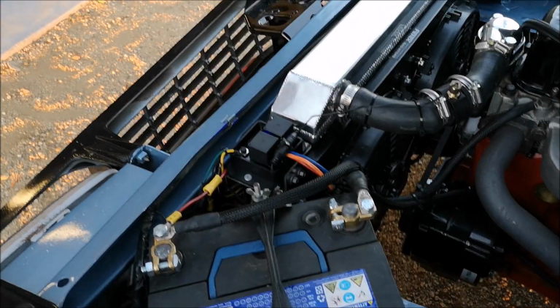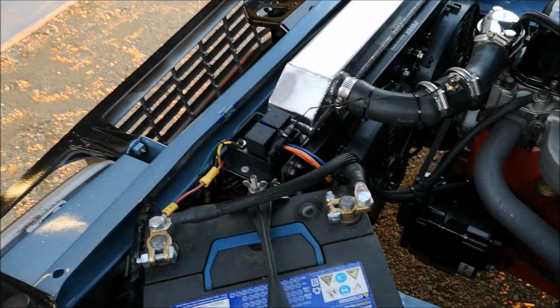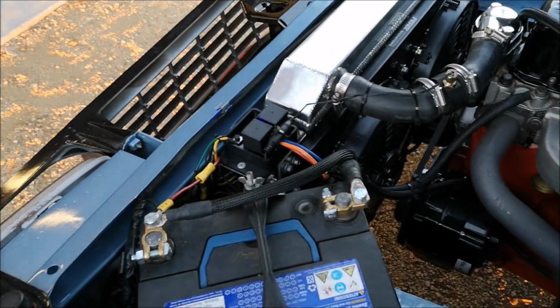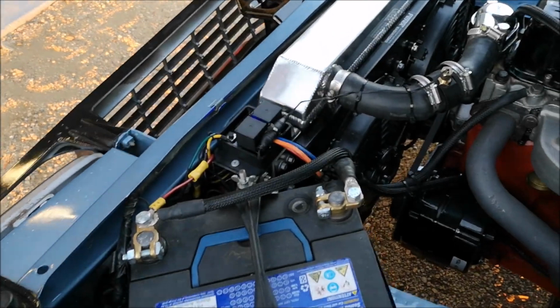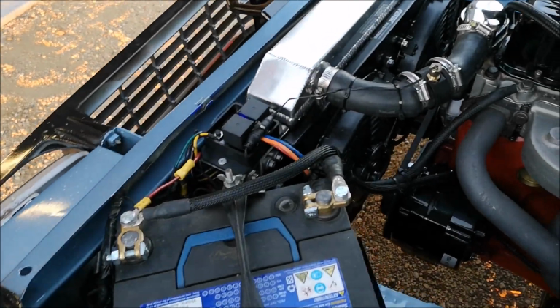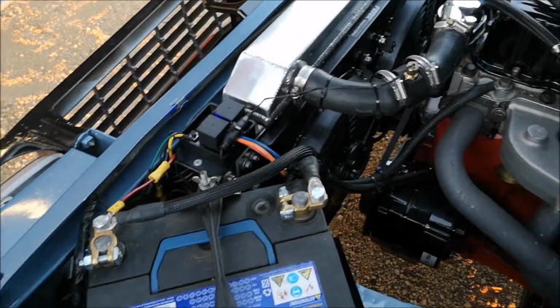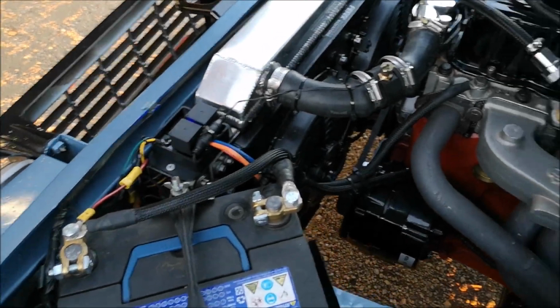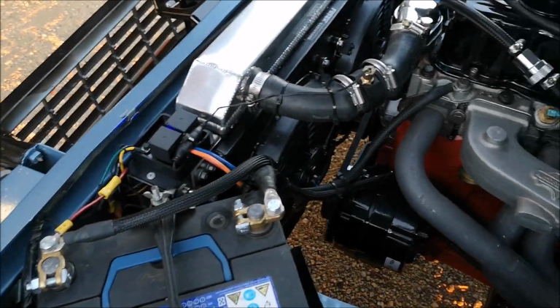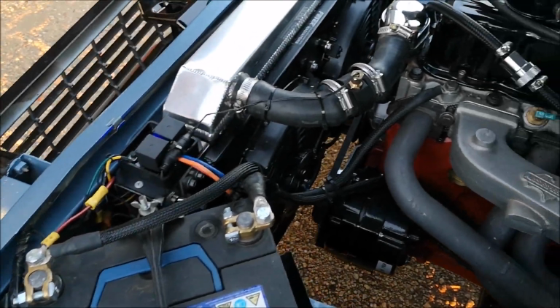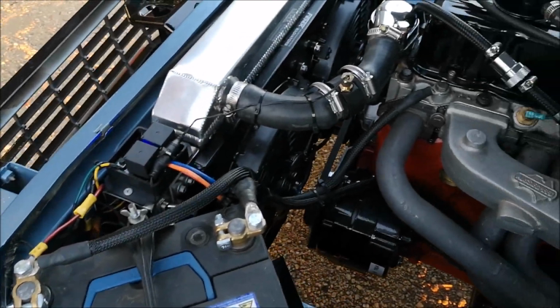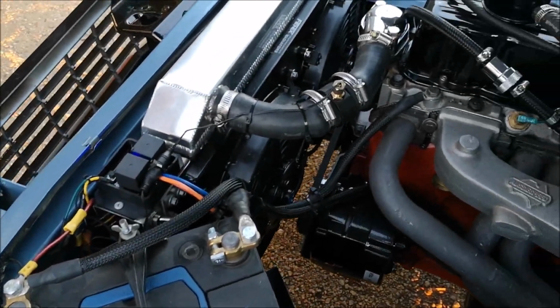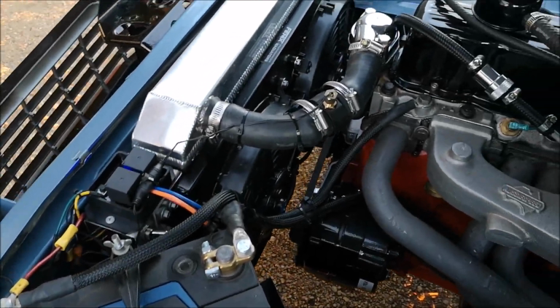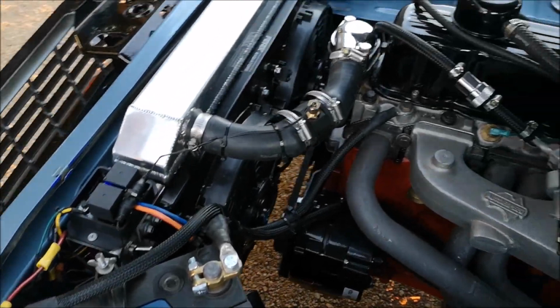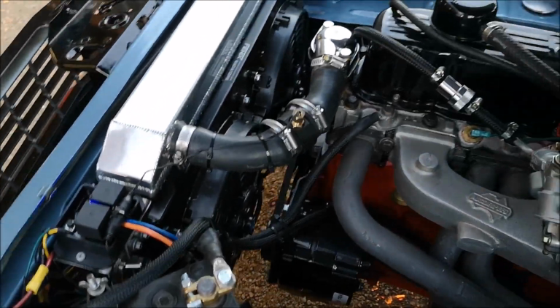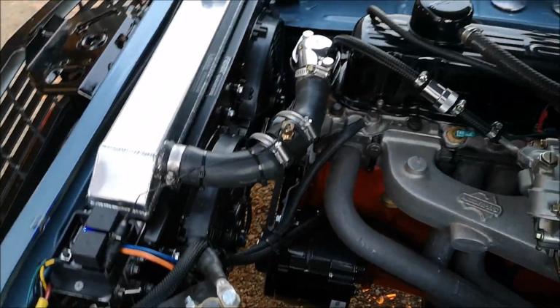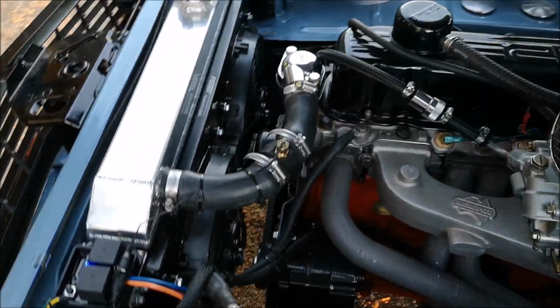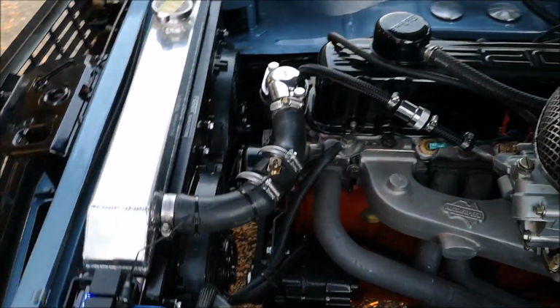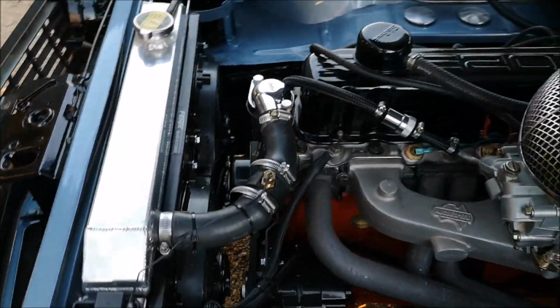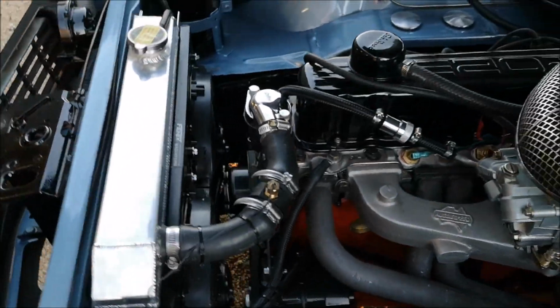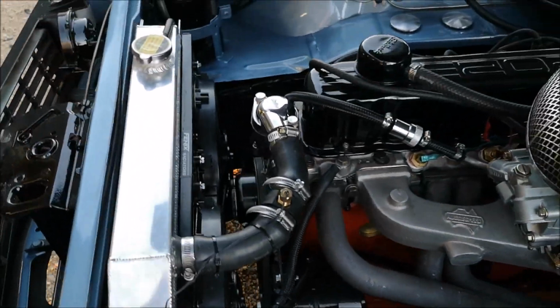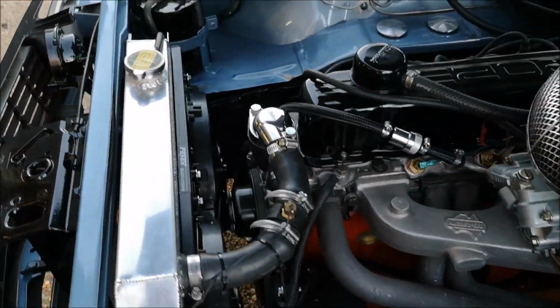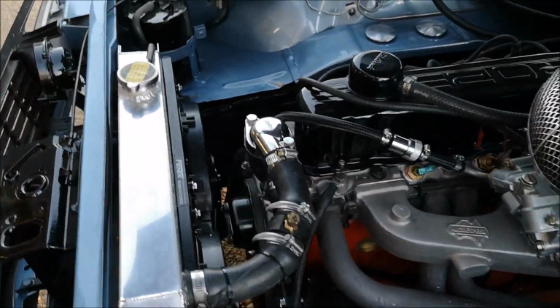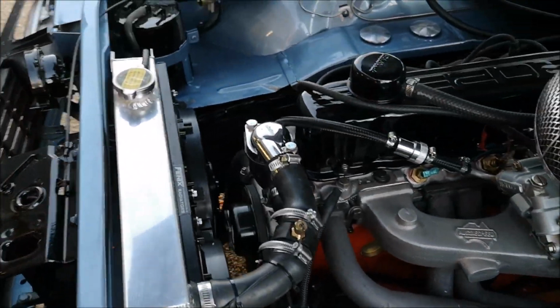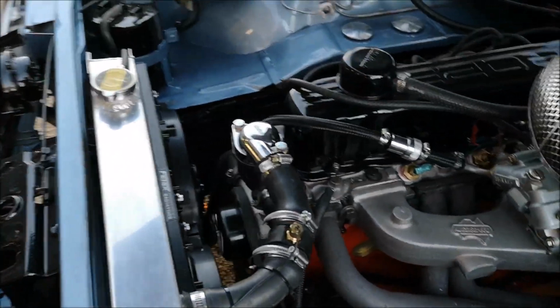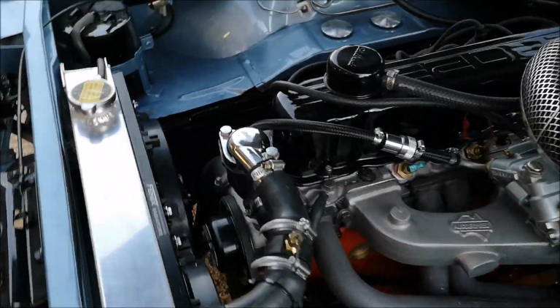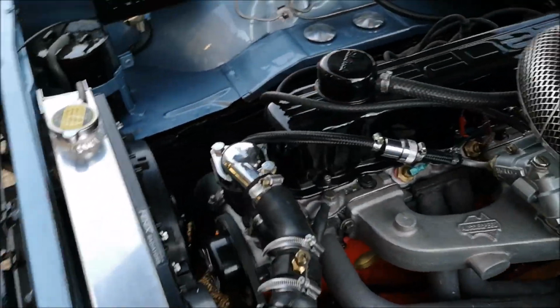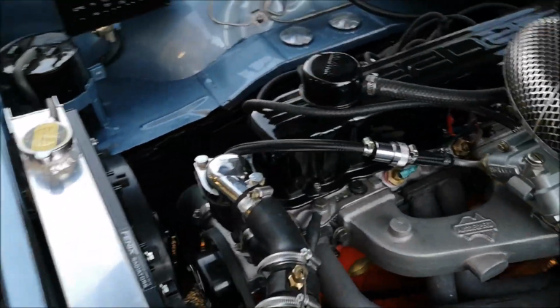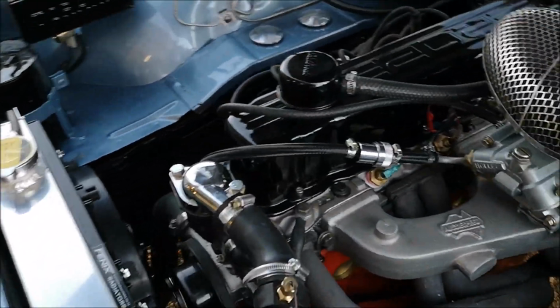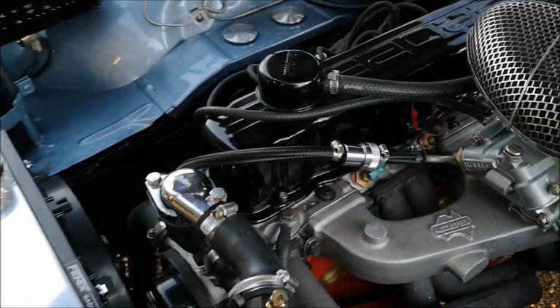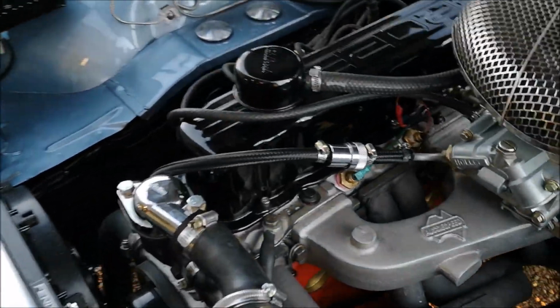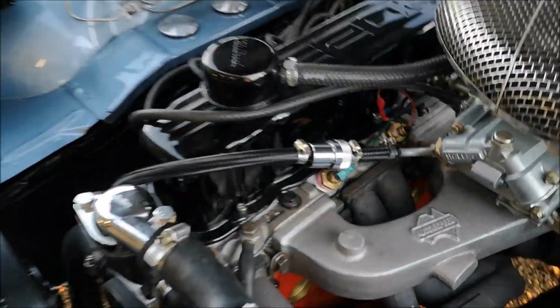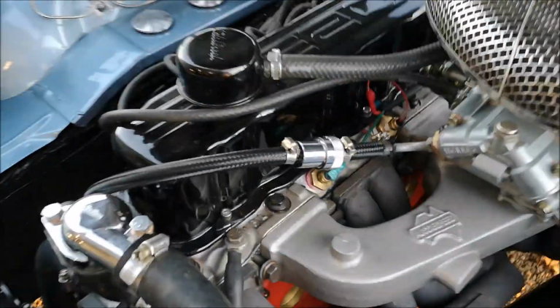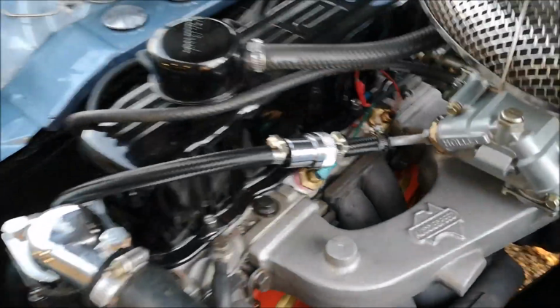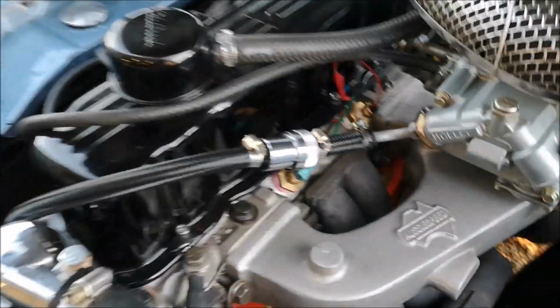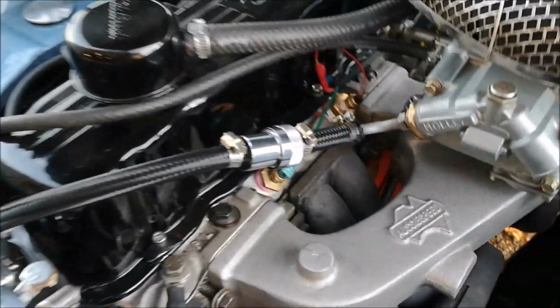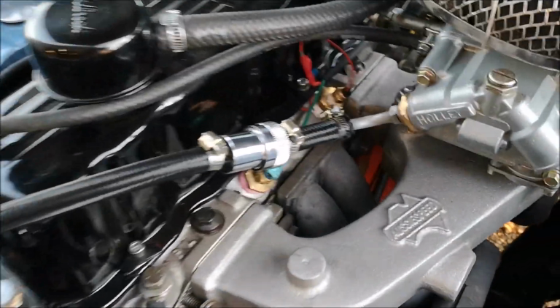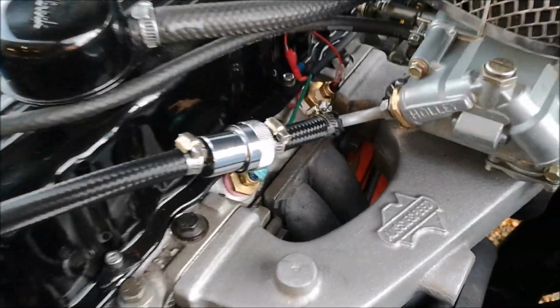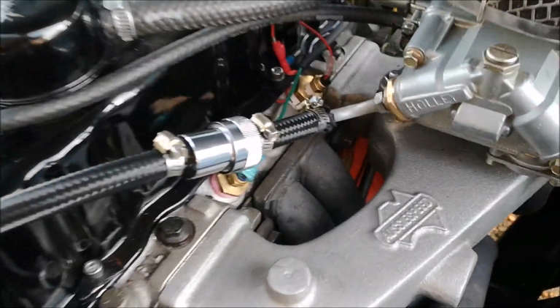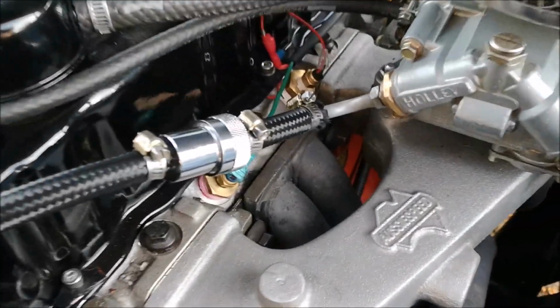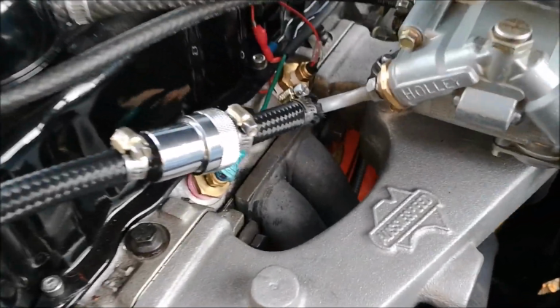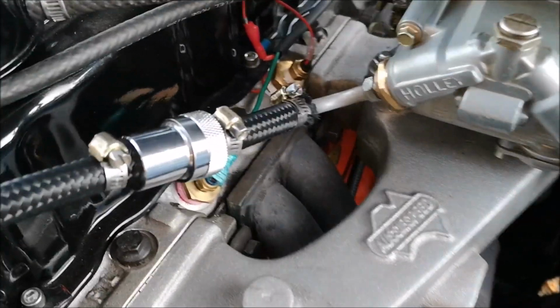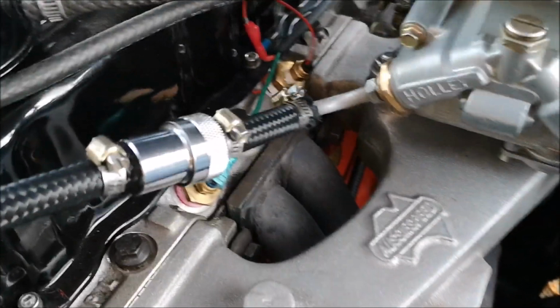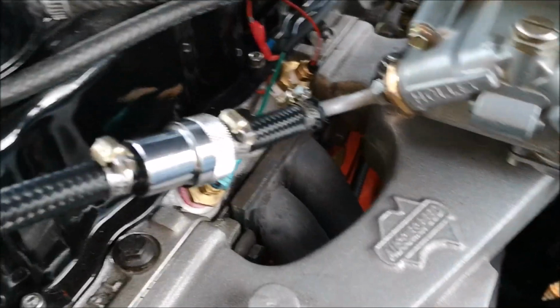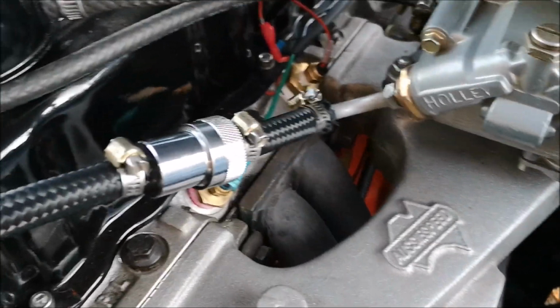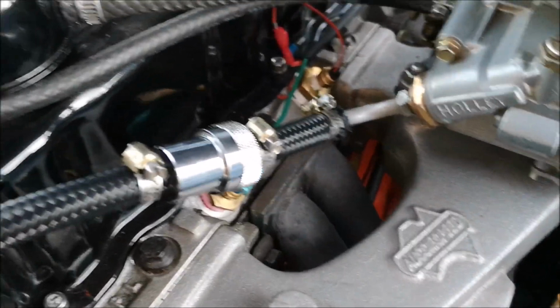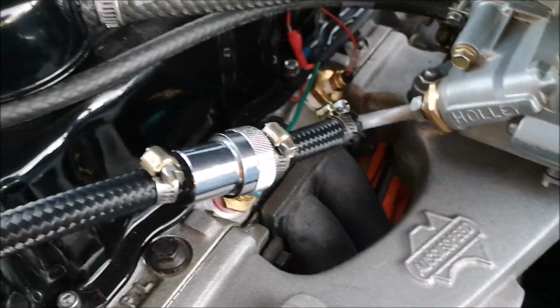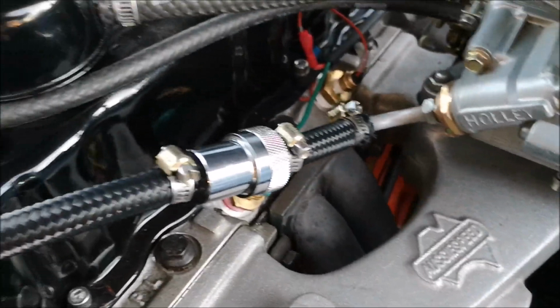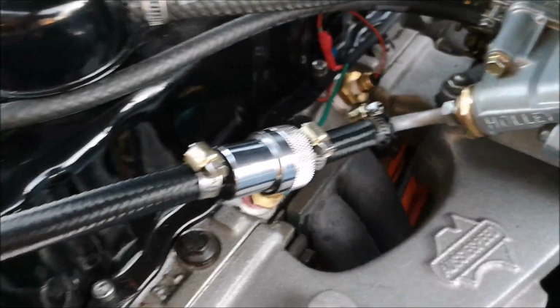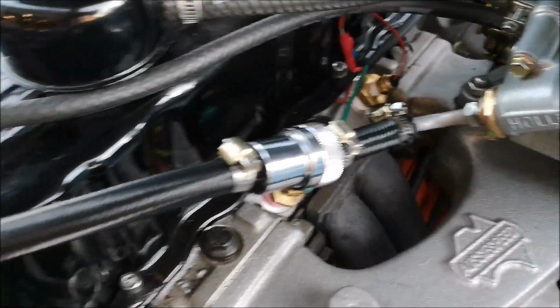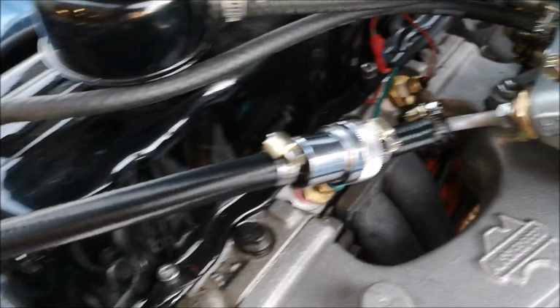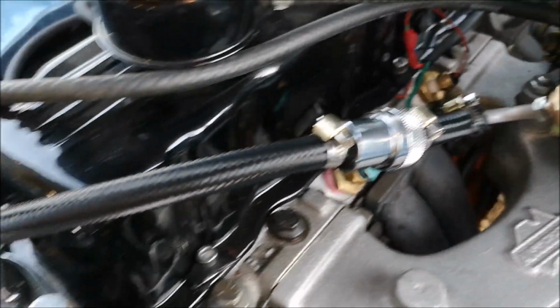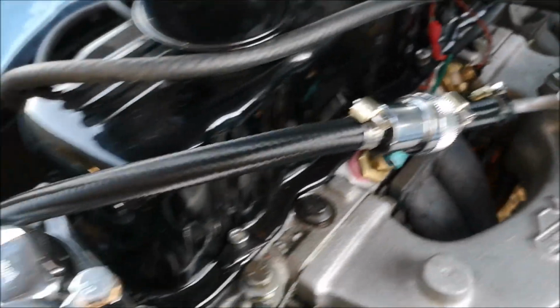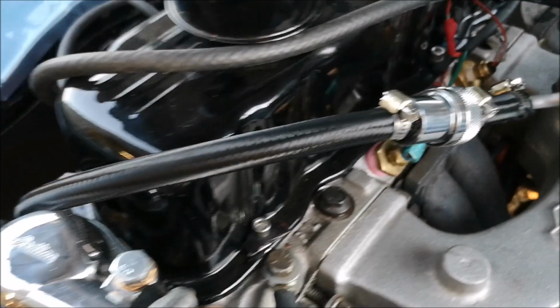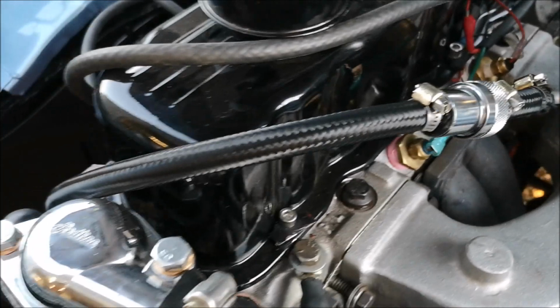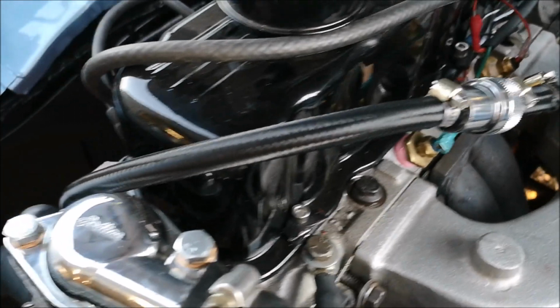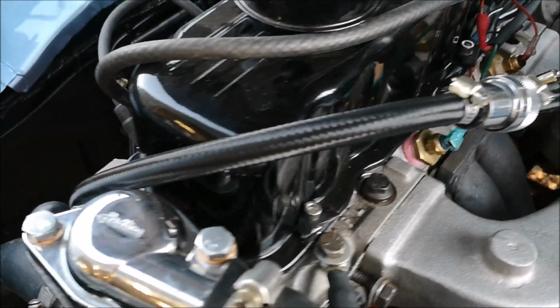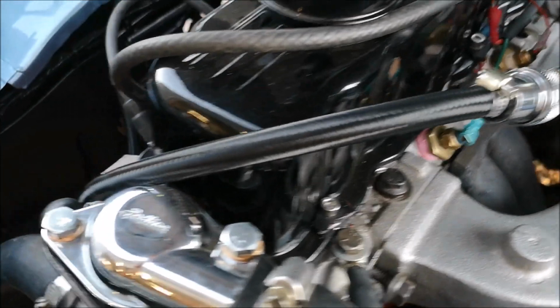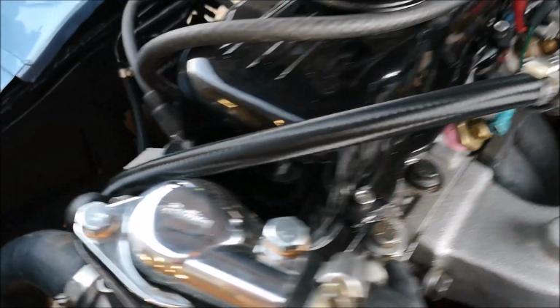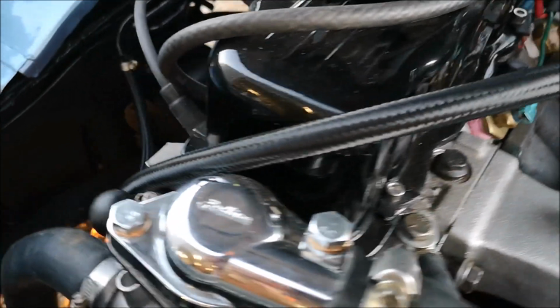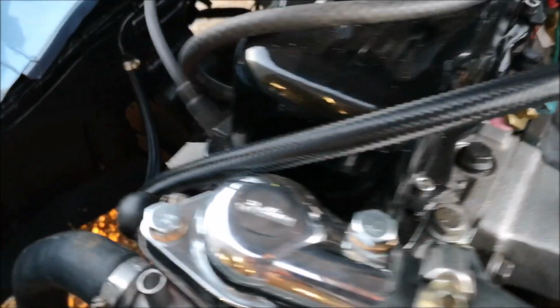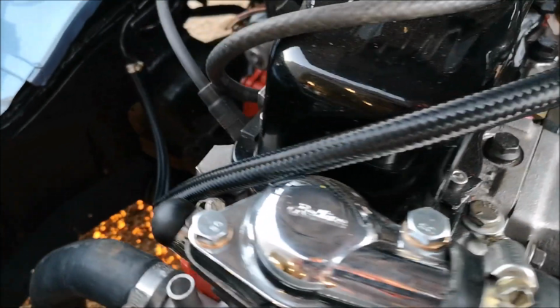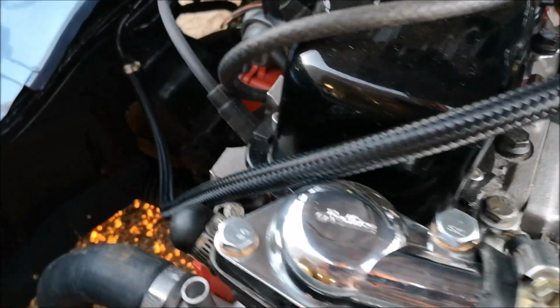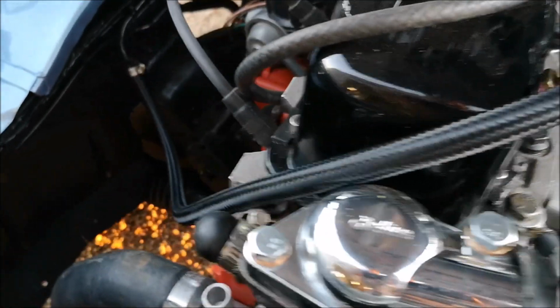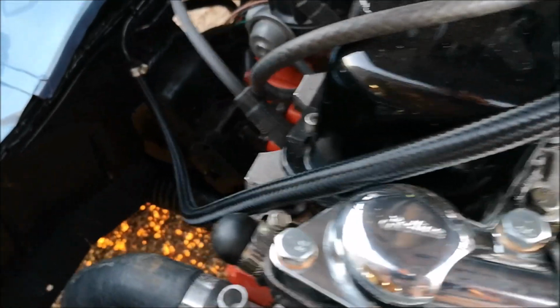All looking good. No leaks. Fuel line's excellent. Love that braided line.